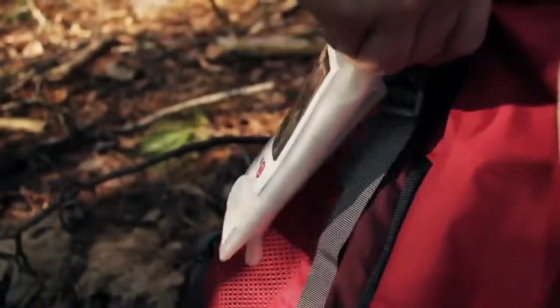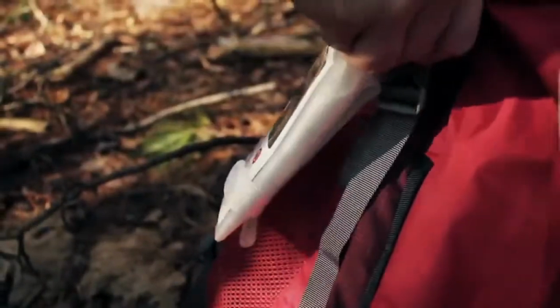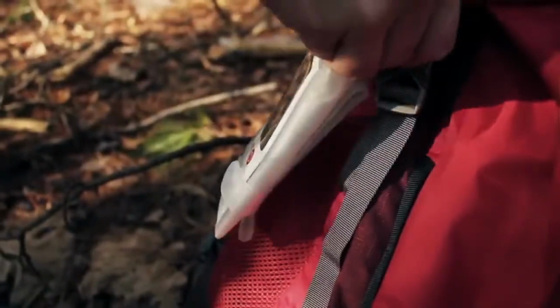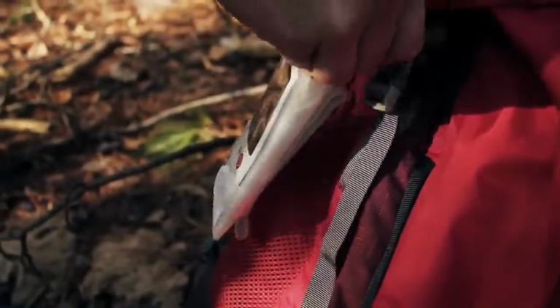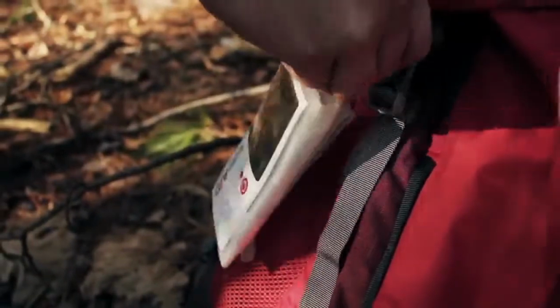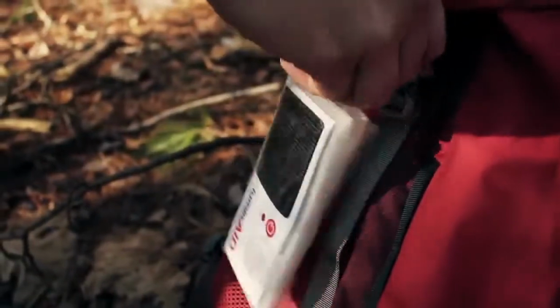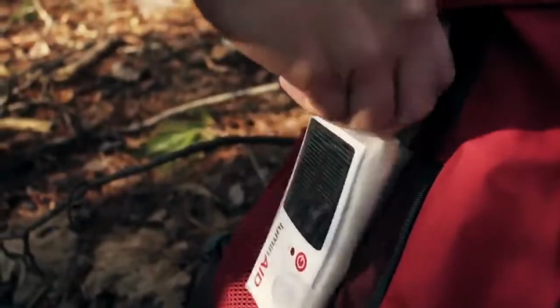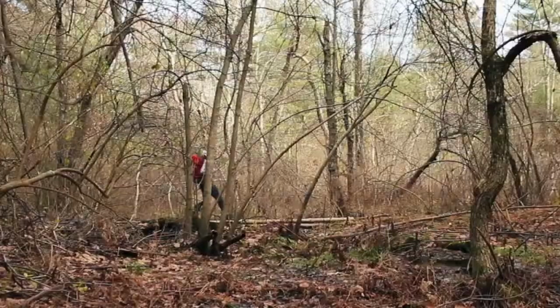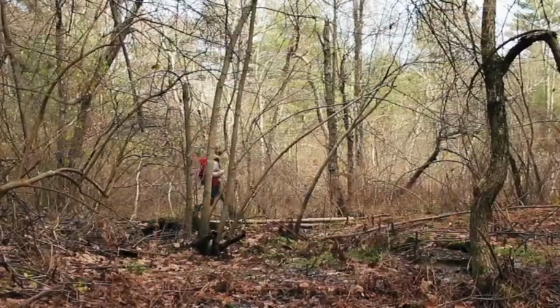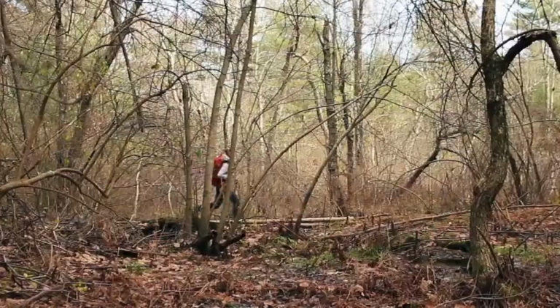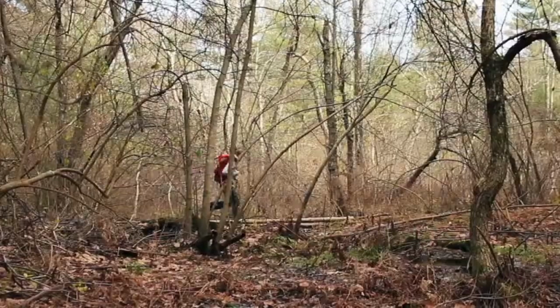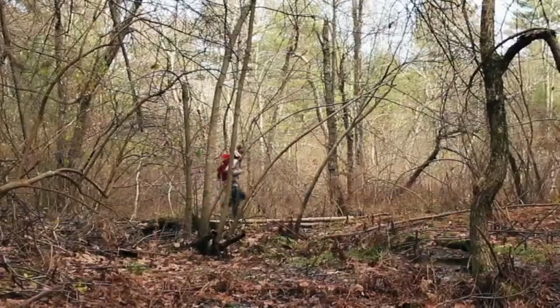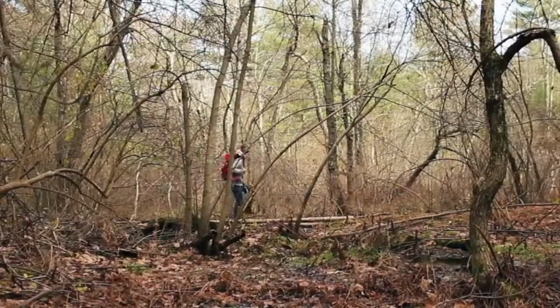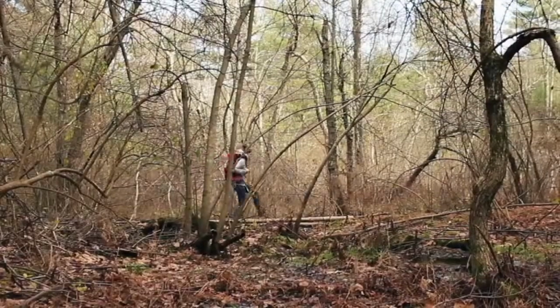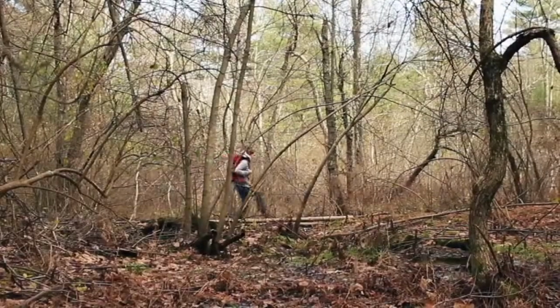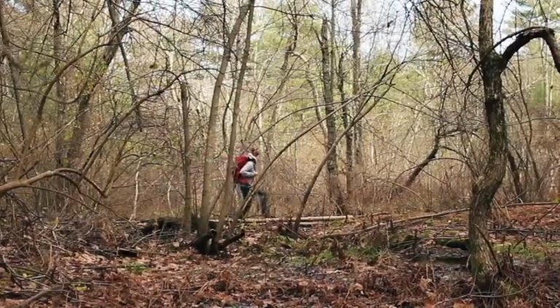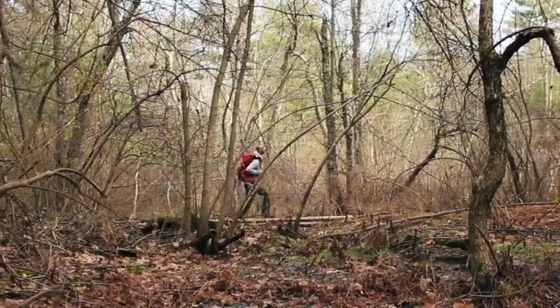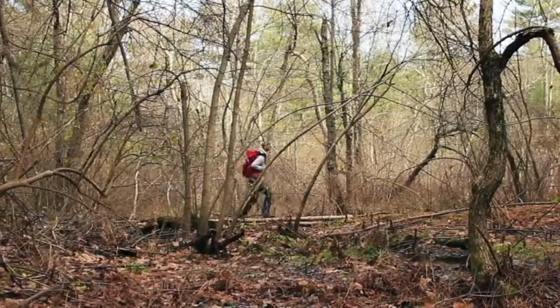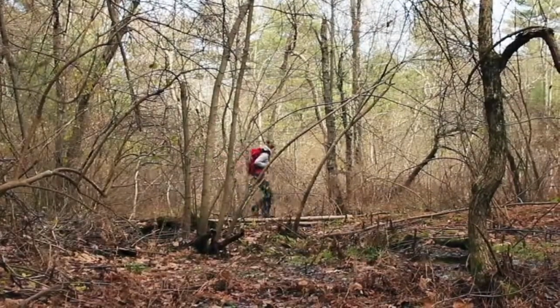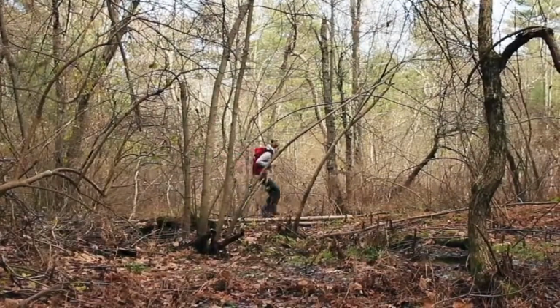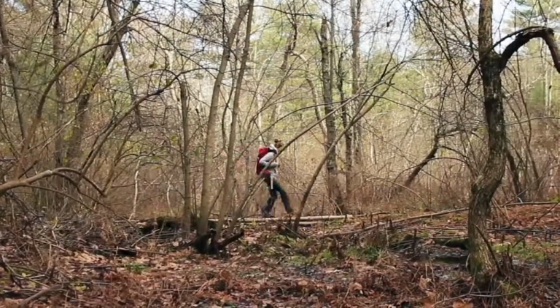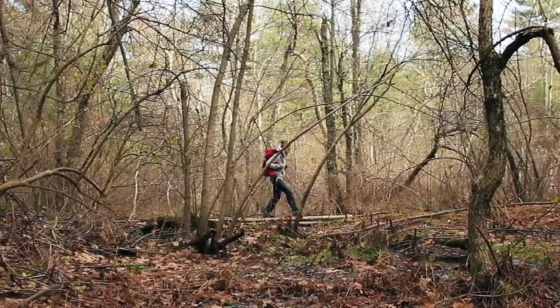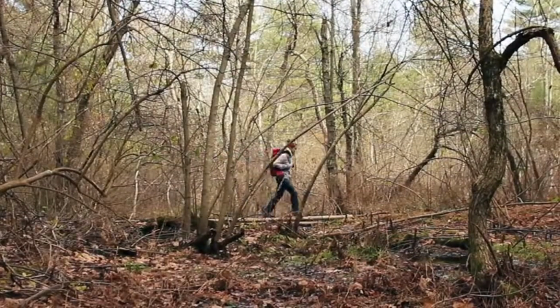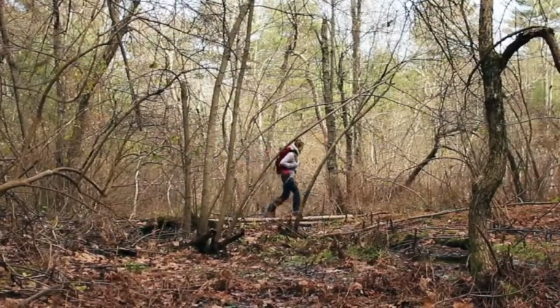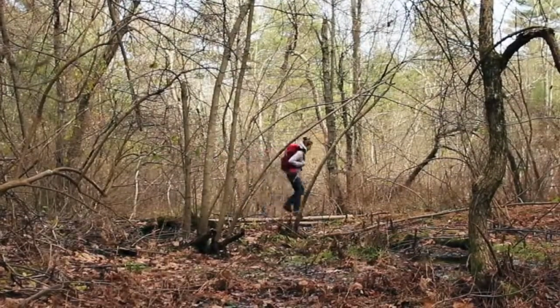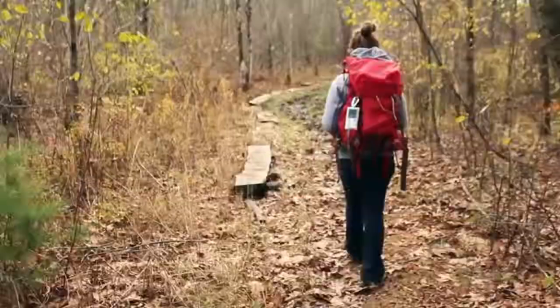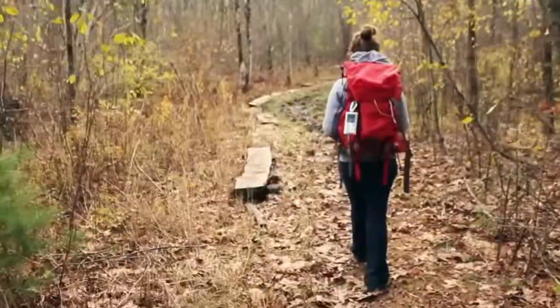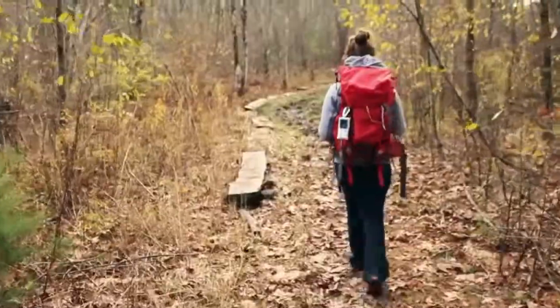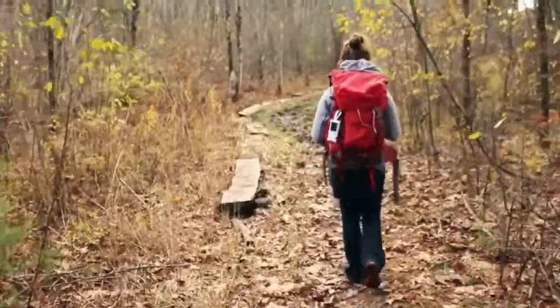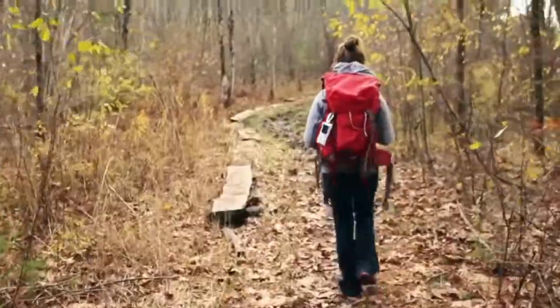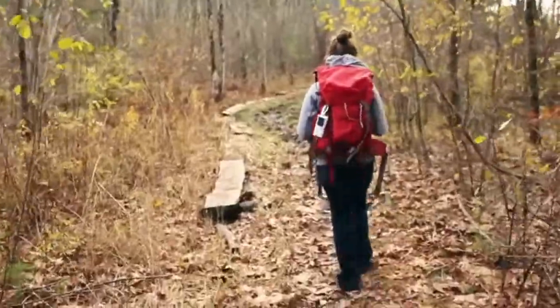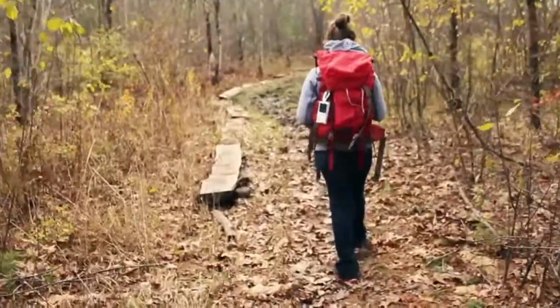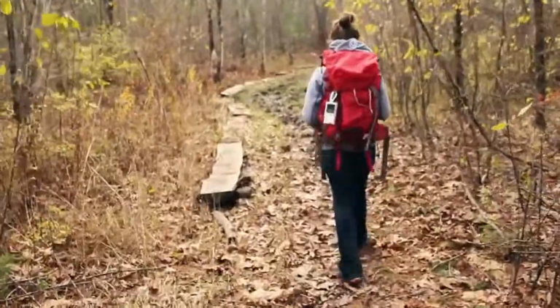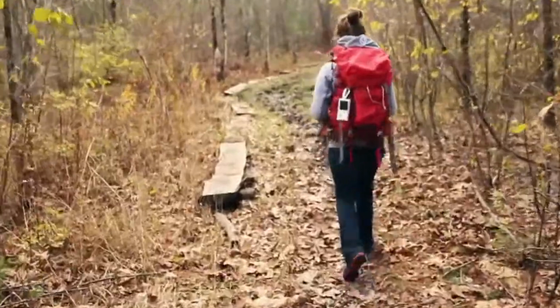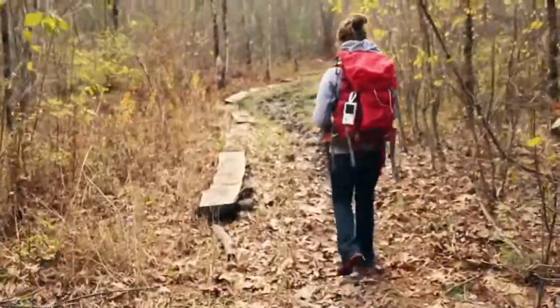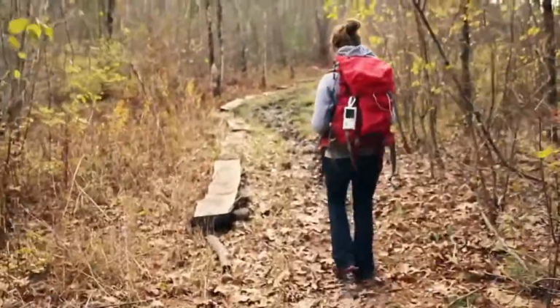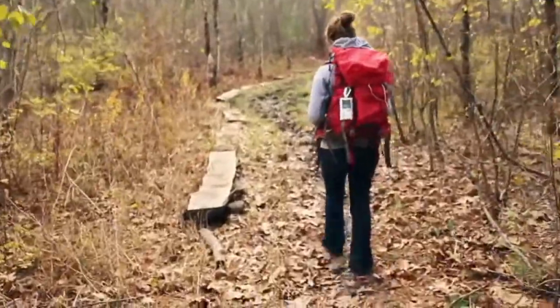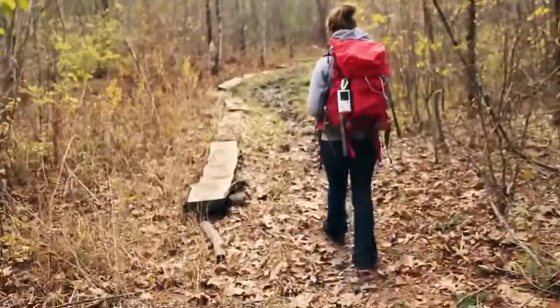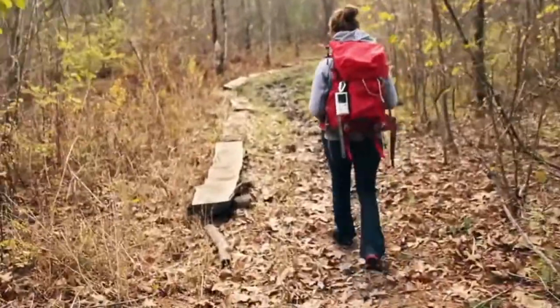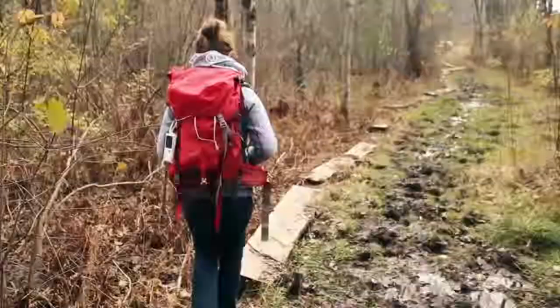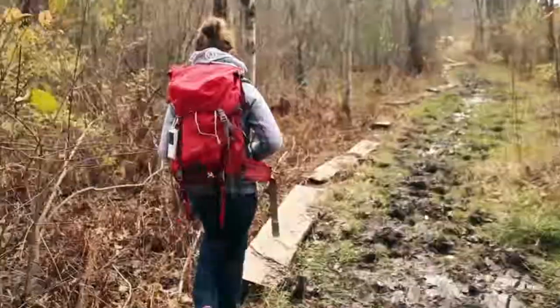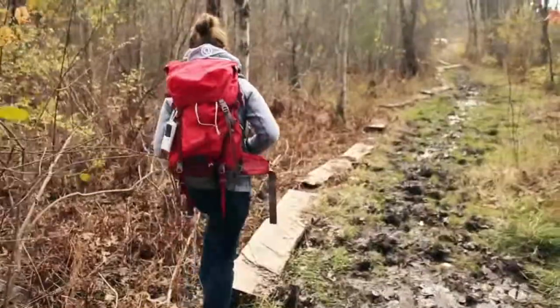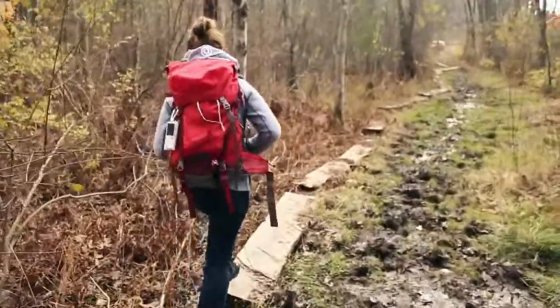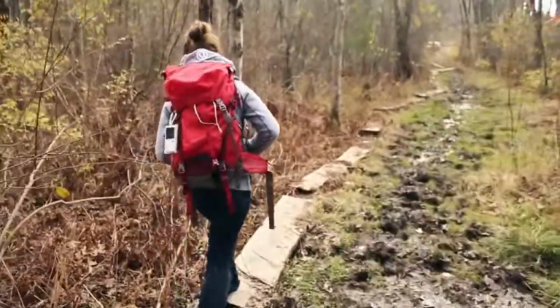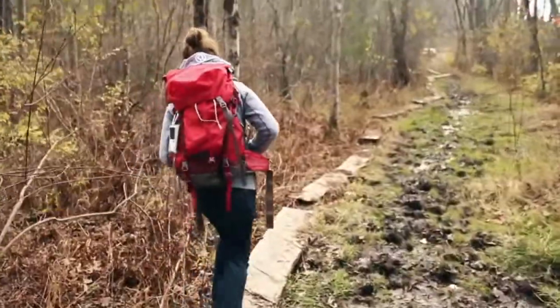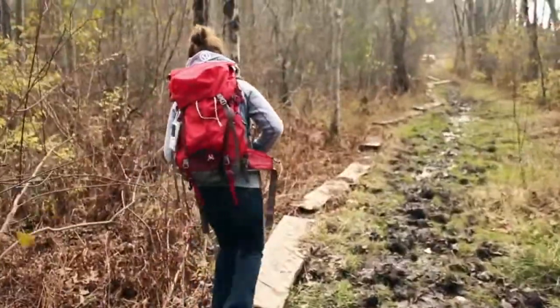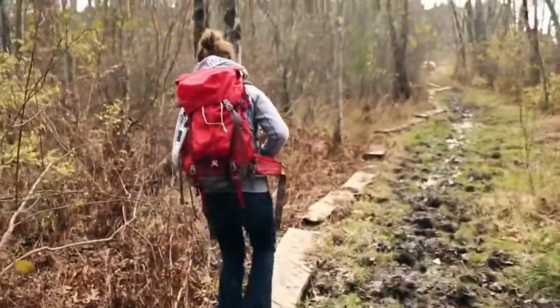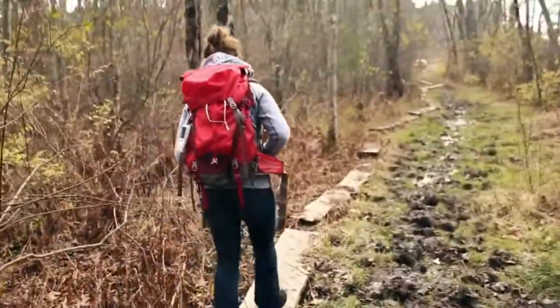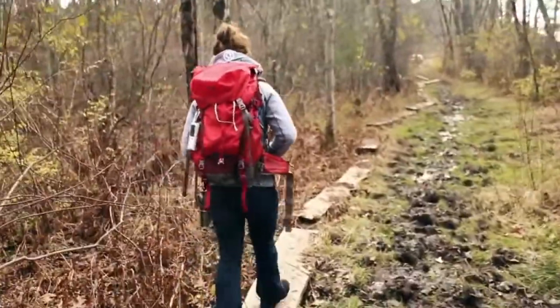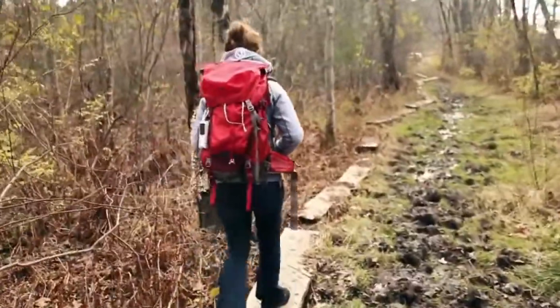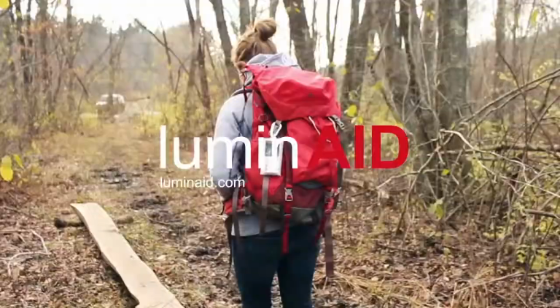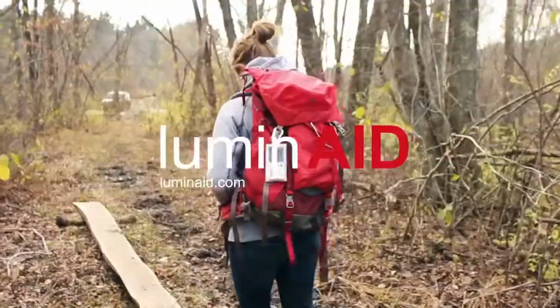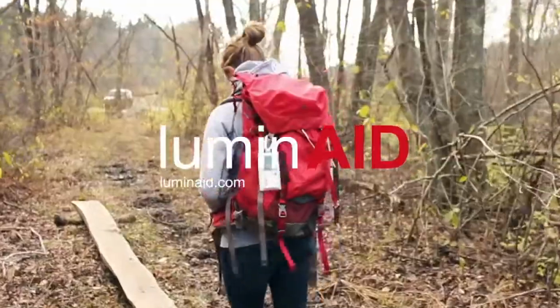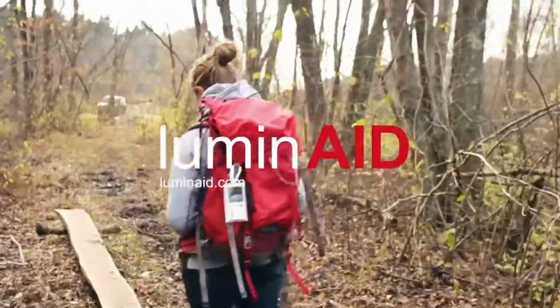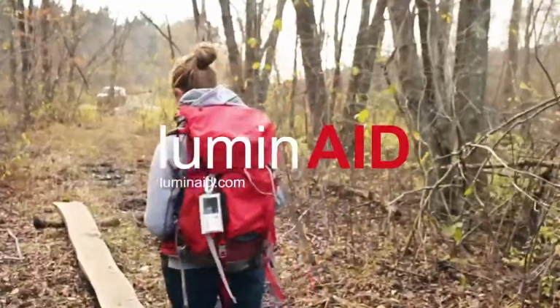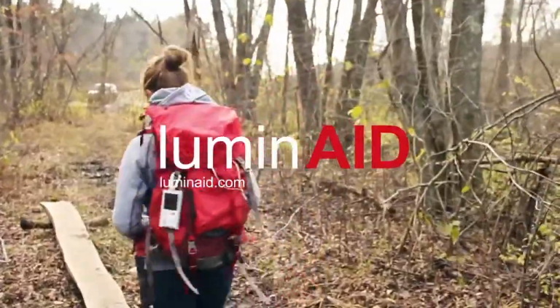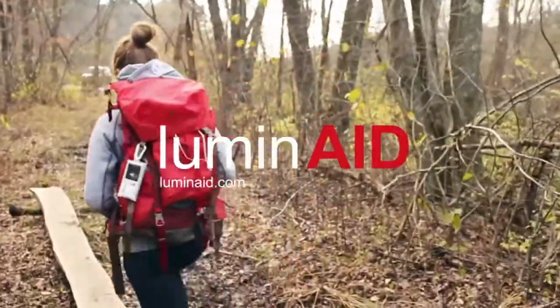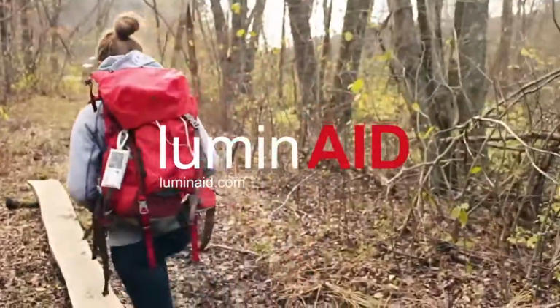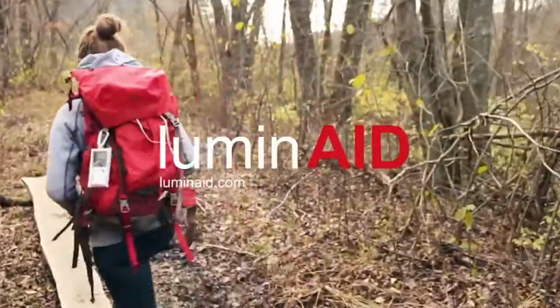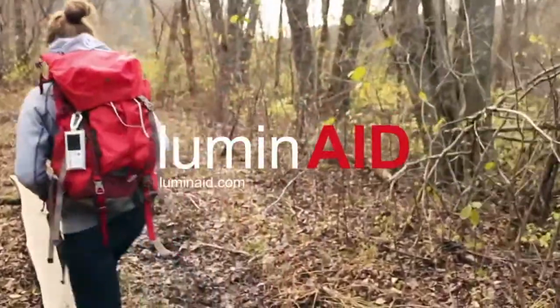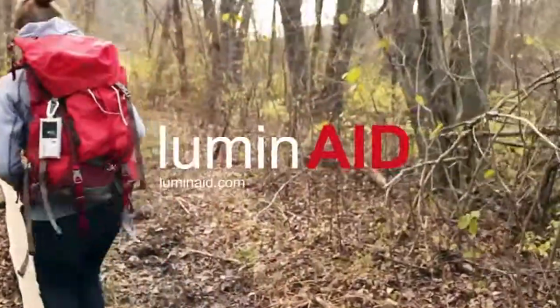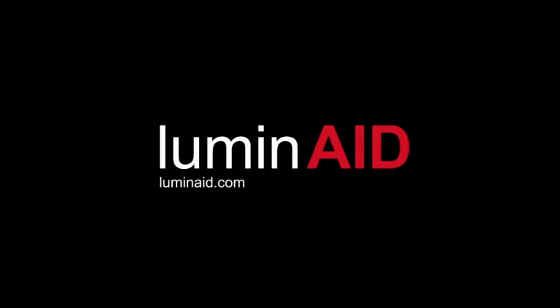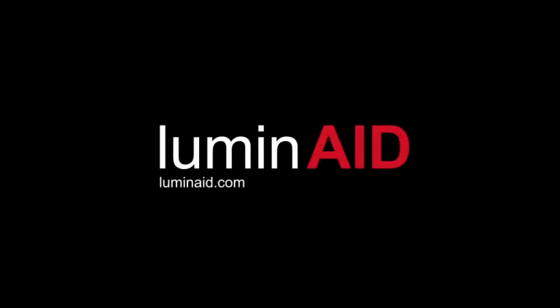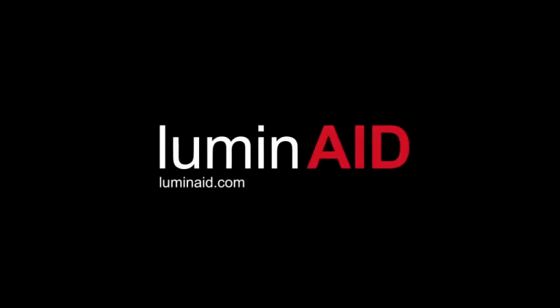Take a Luminate light with you on your next adventure or trip. Tuck it away in your first aid kit or string them together to light your path ahead.